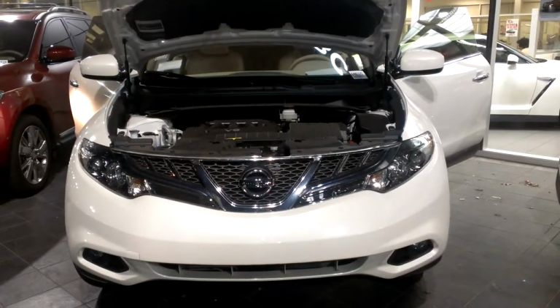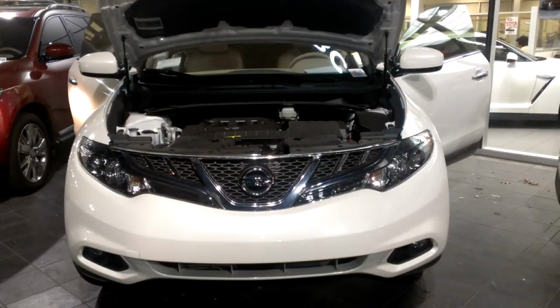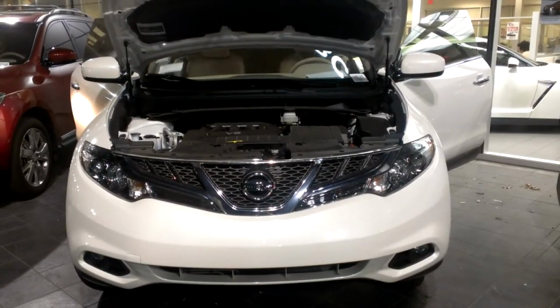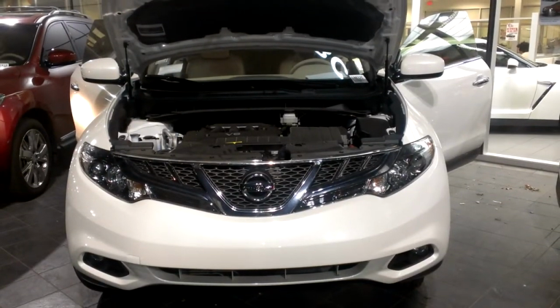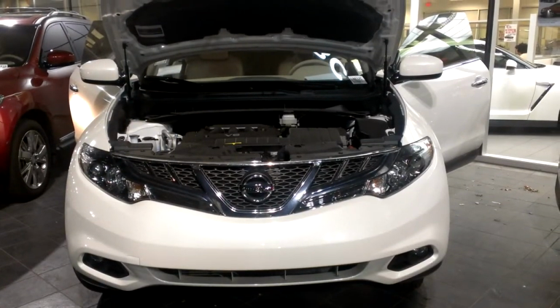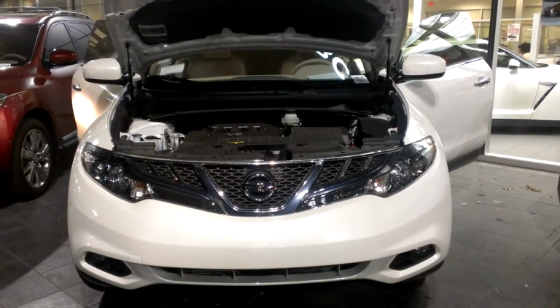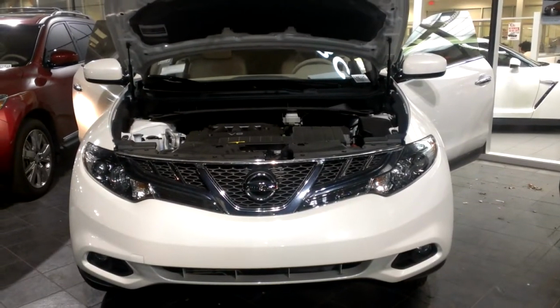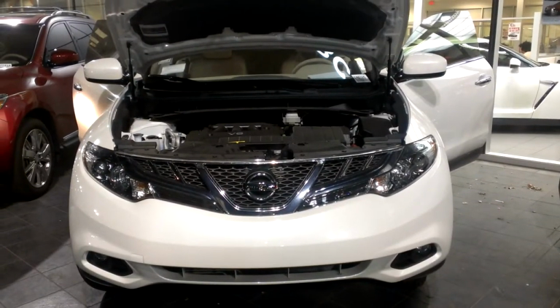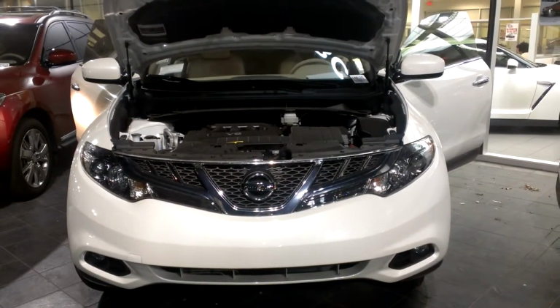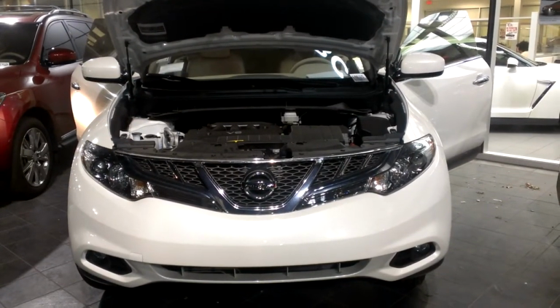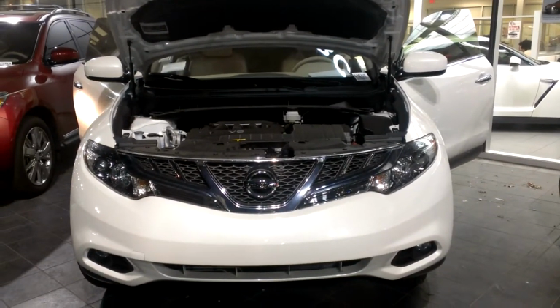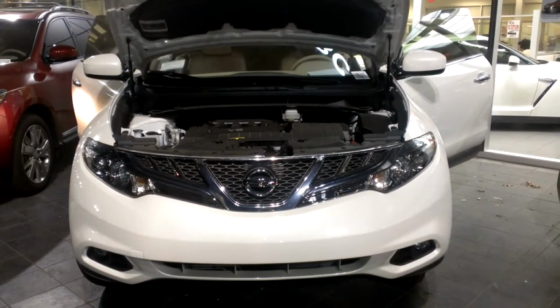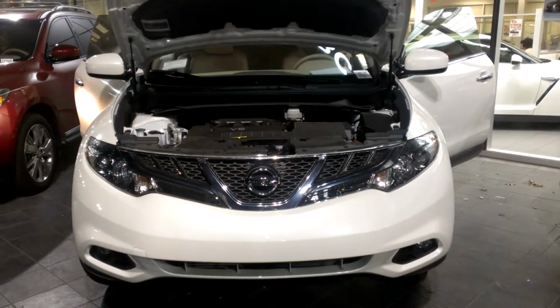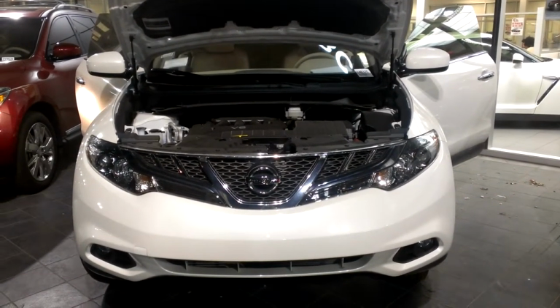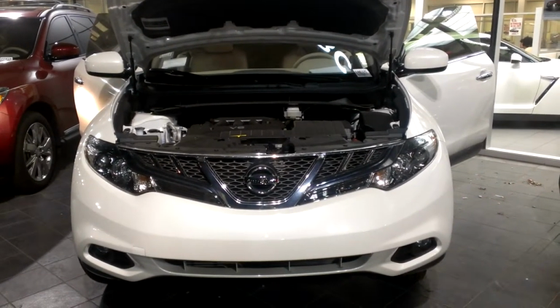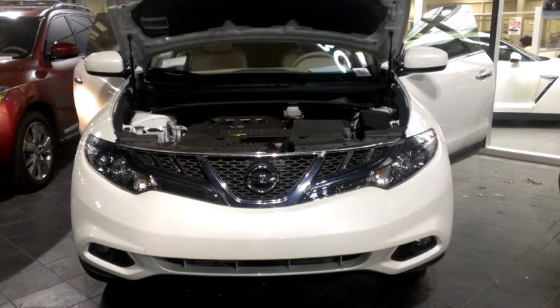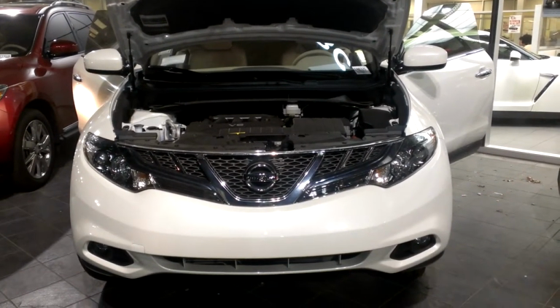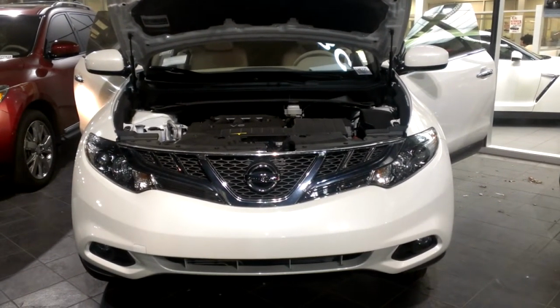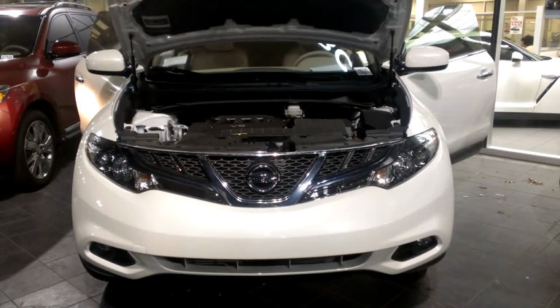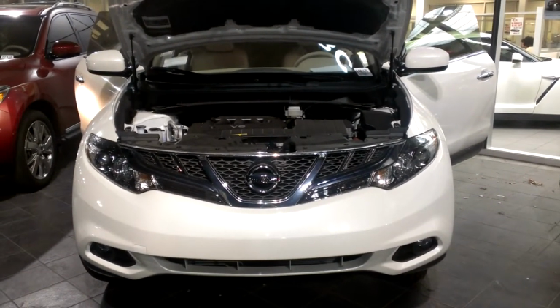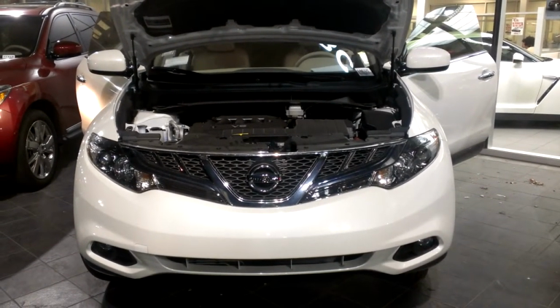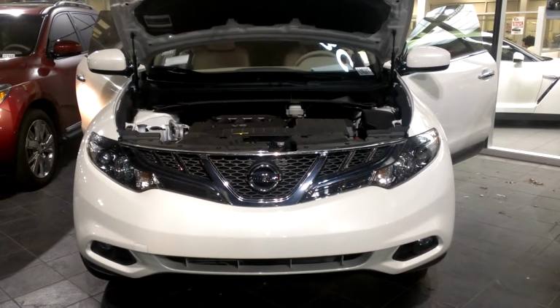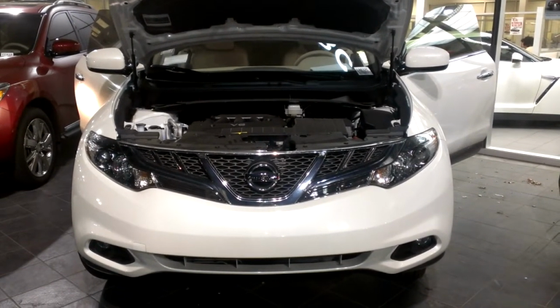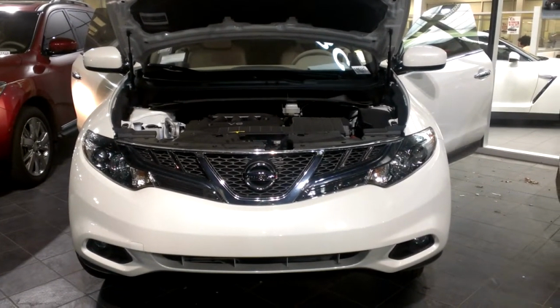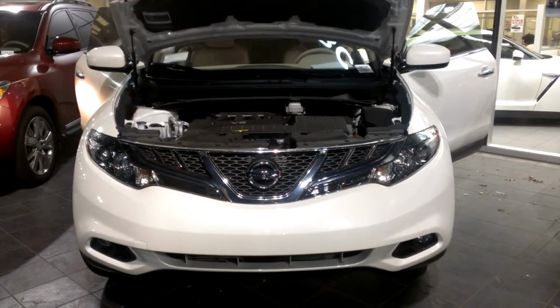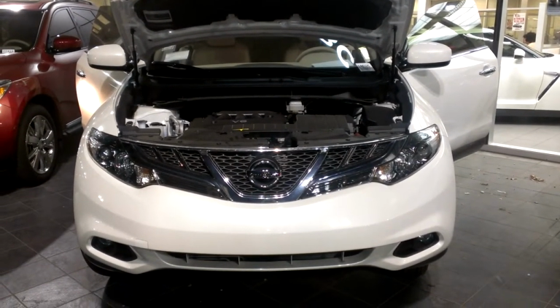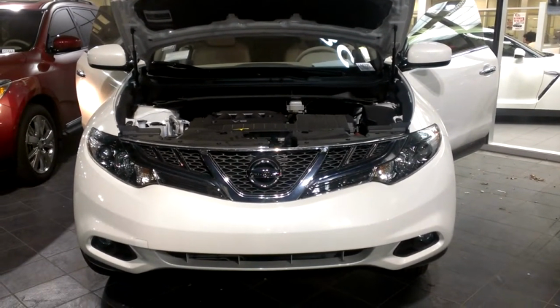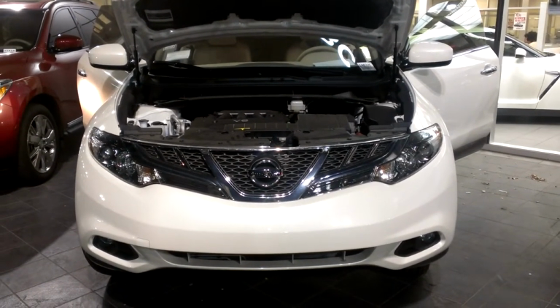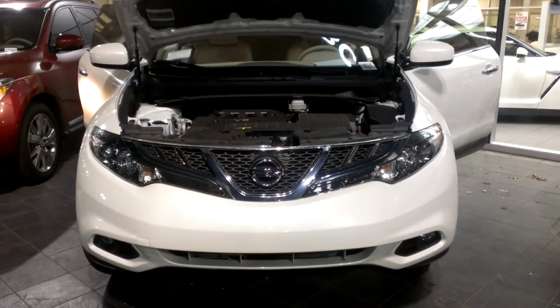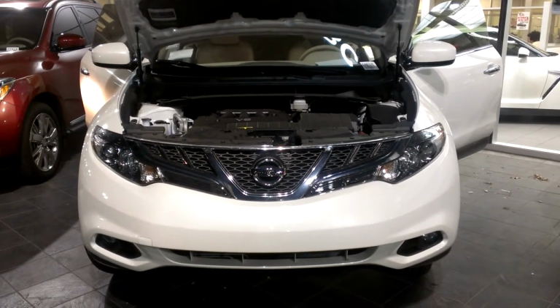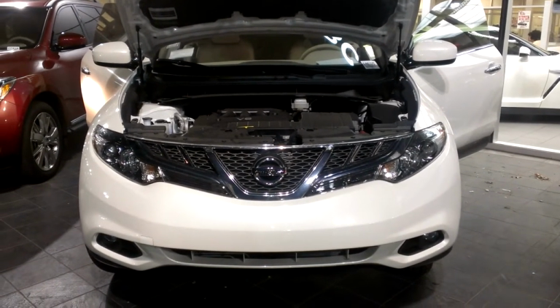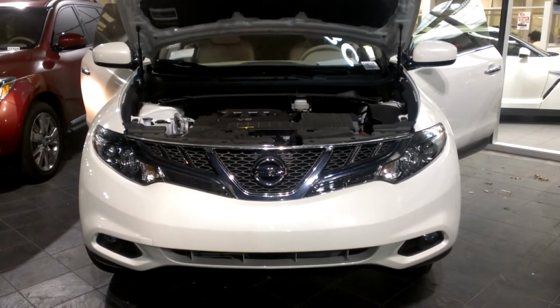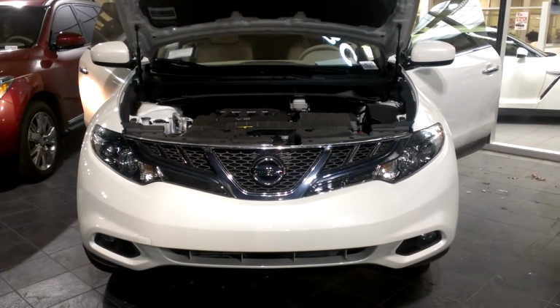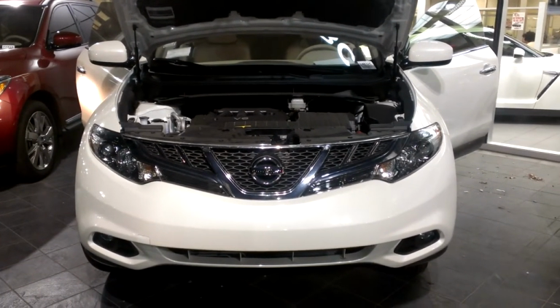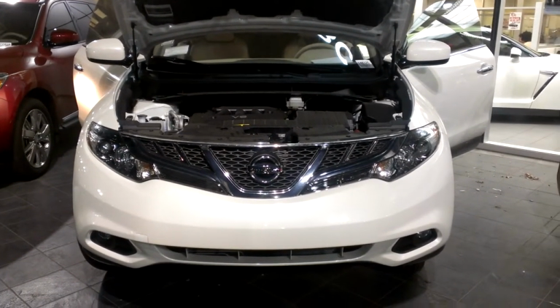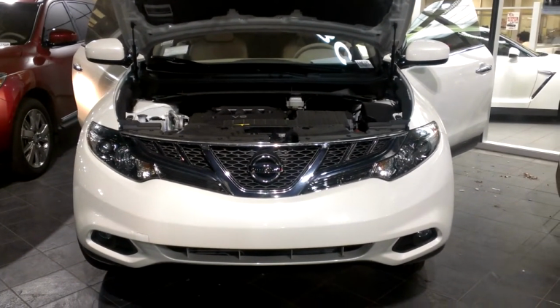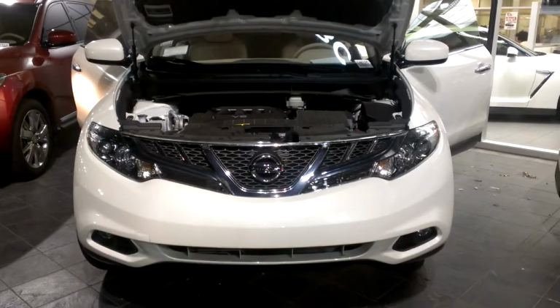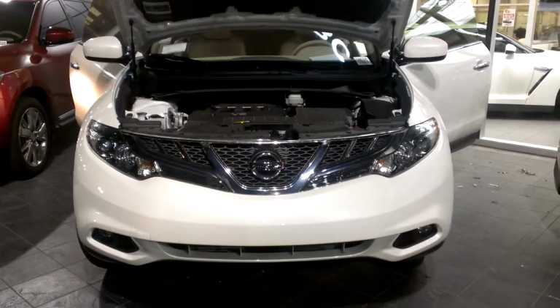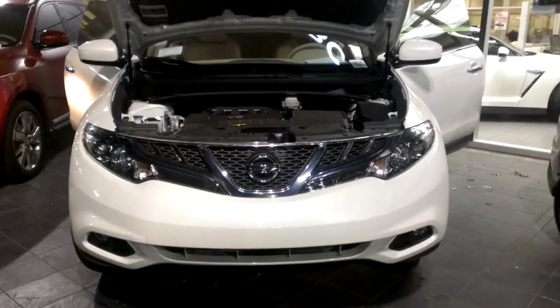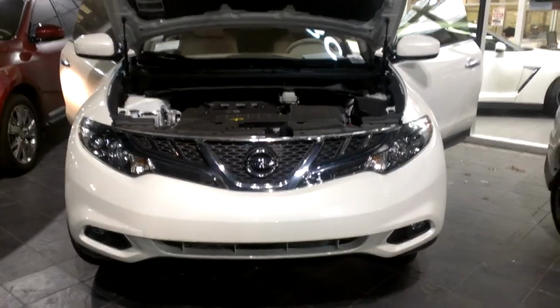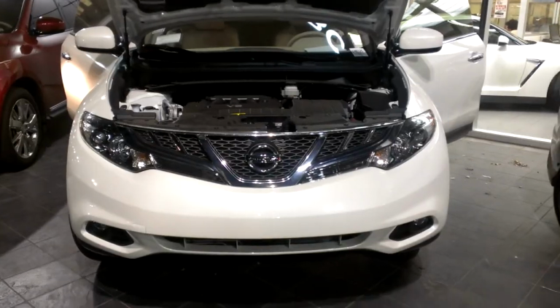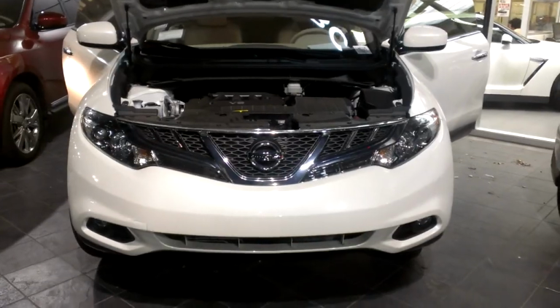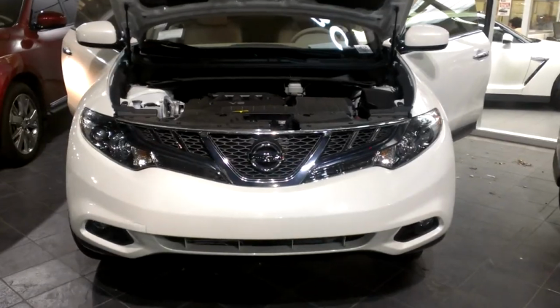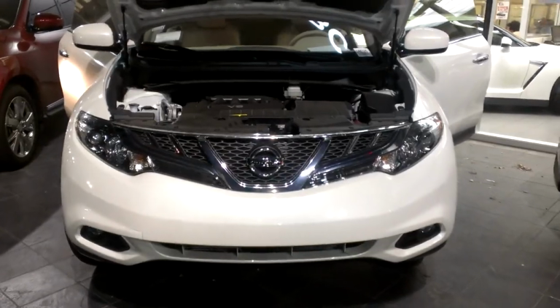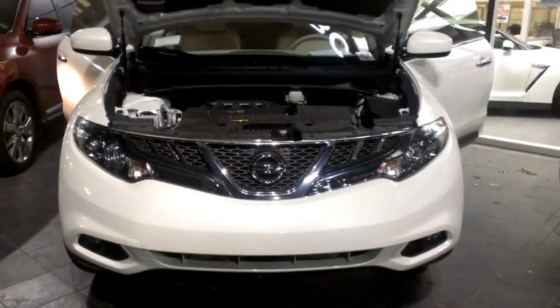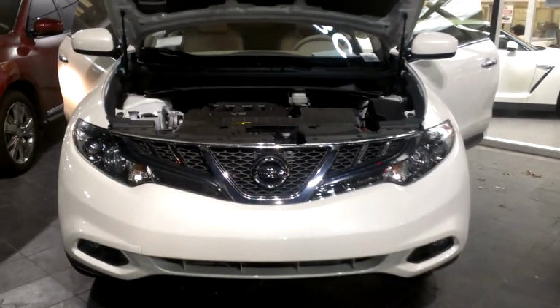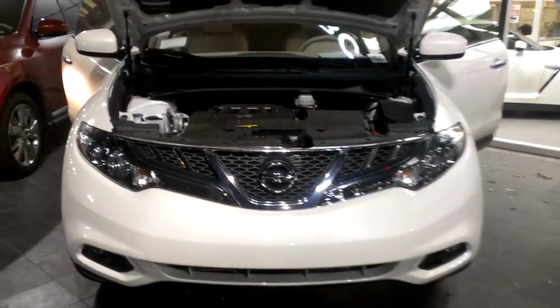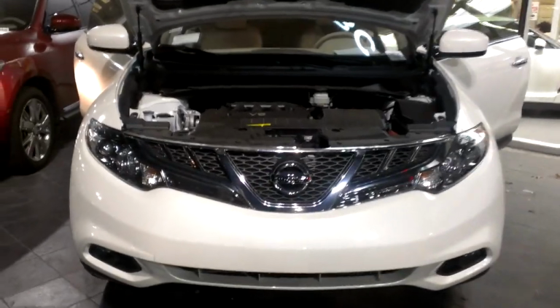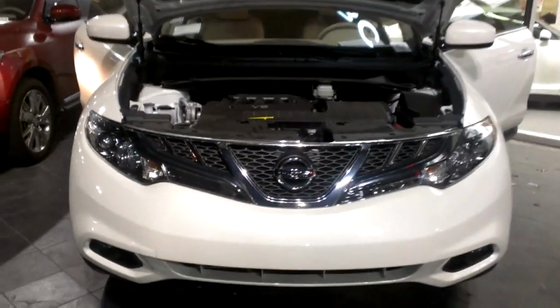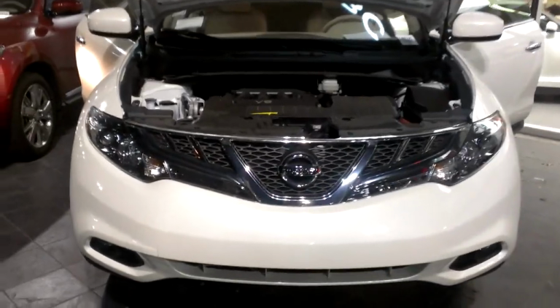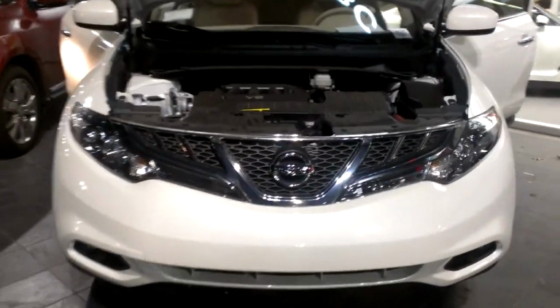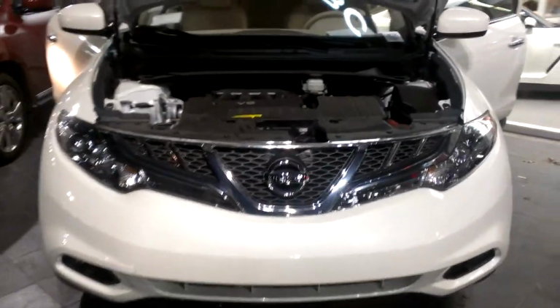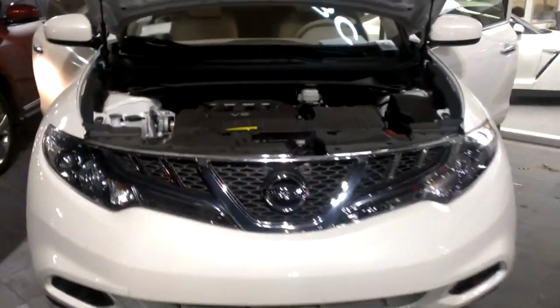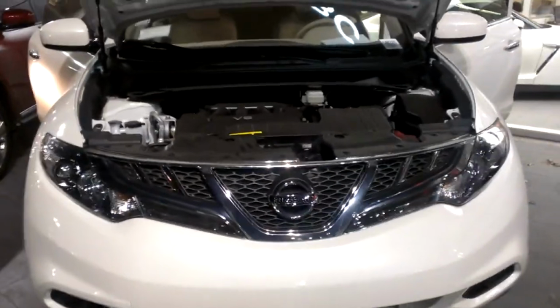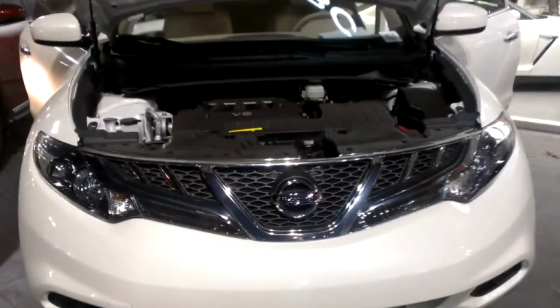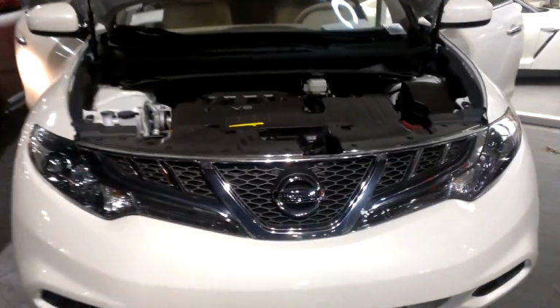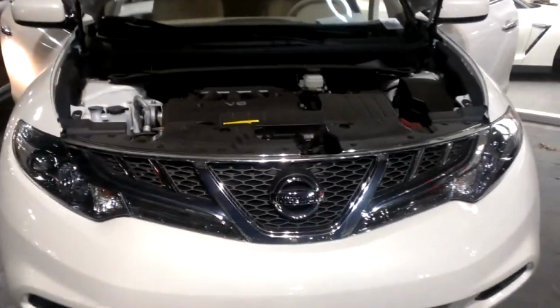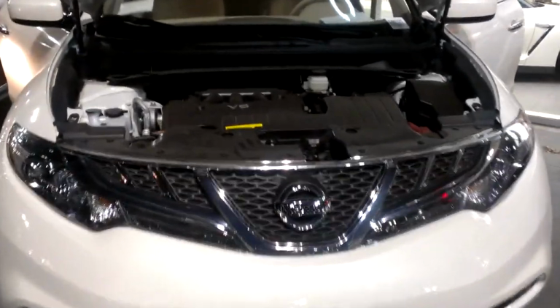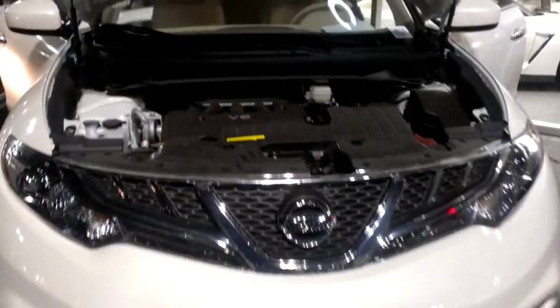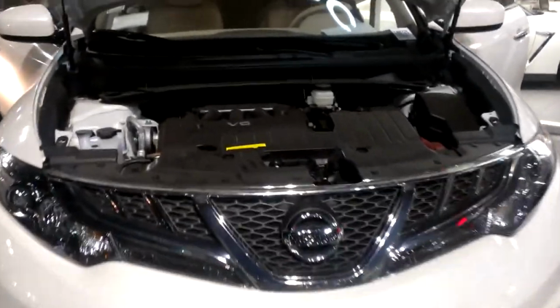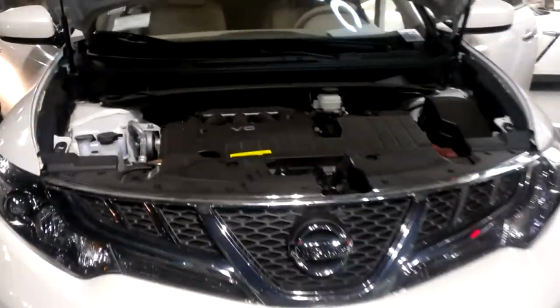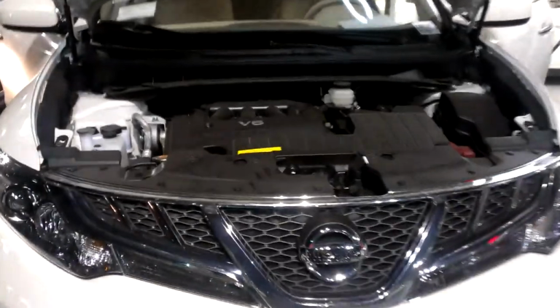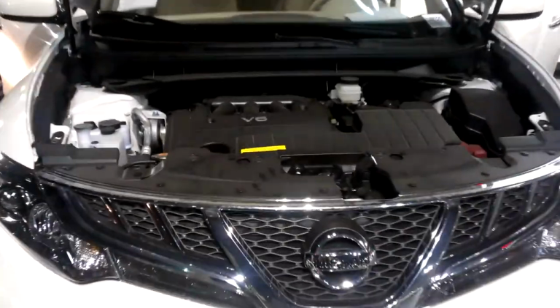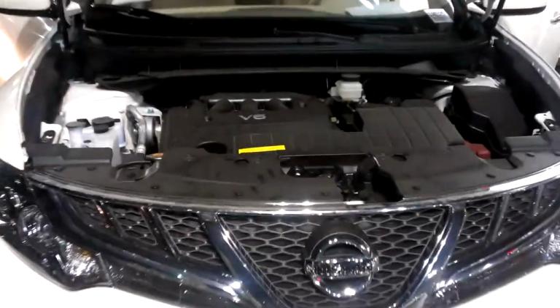Hi Julie, this is Christy over here at ABC Nissan. Just wanted to give you a quick look inside that Cabriolet that you were interested in.